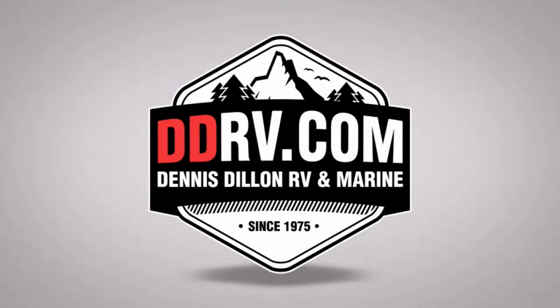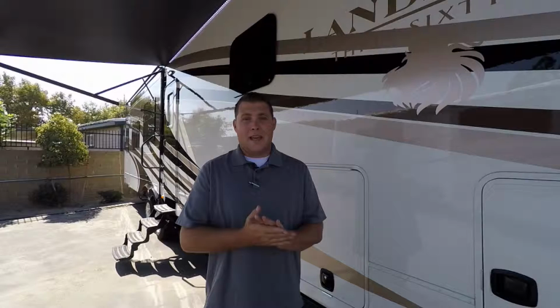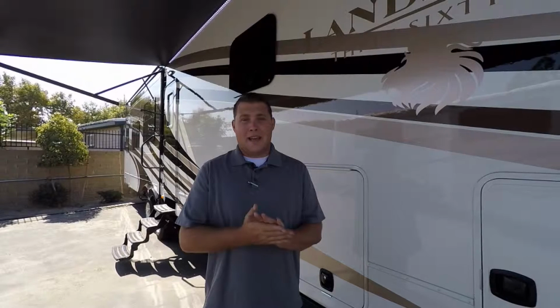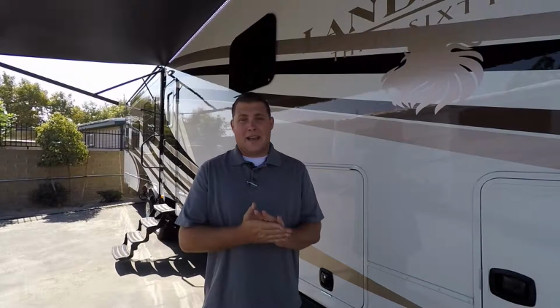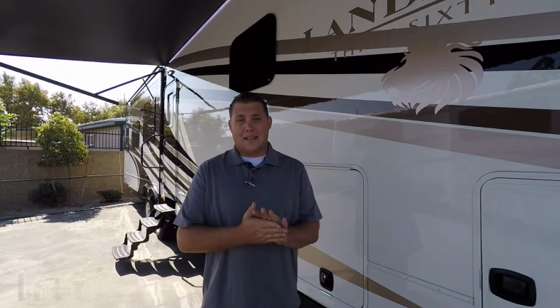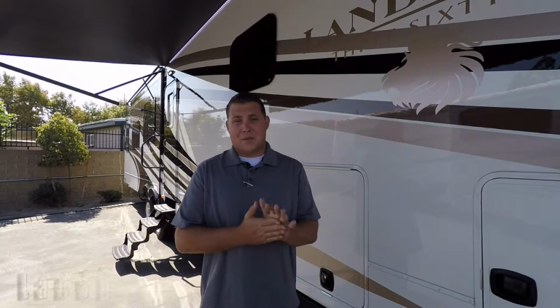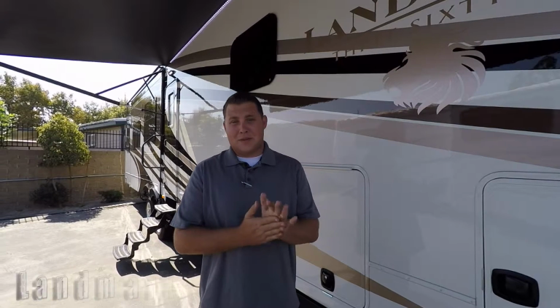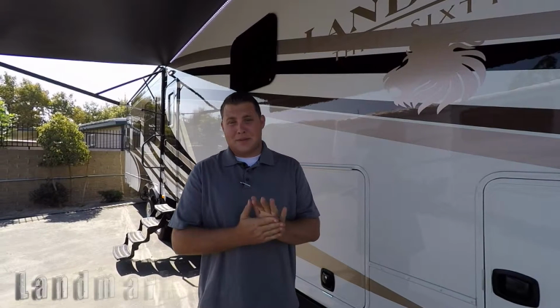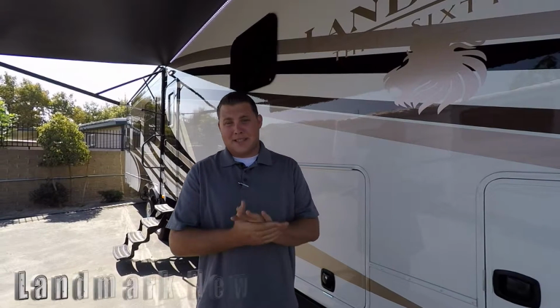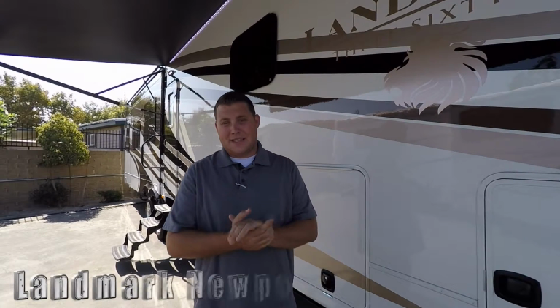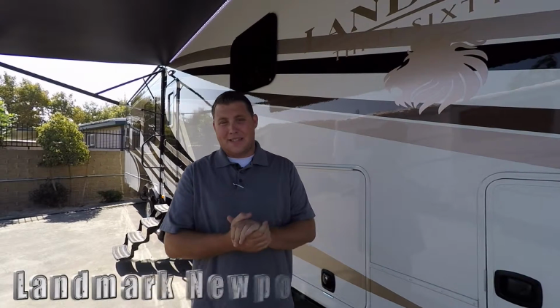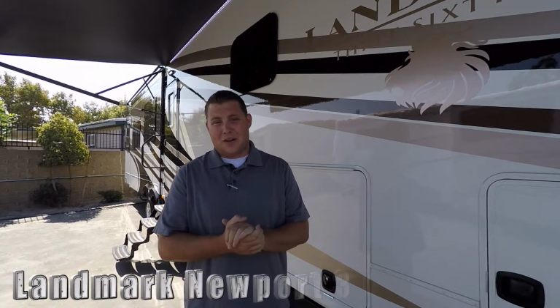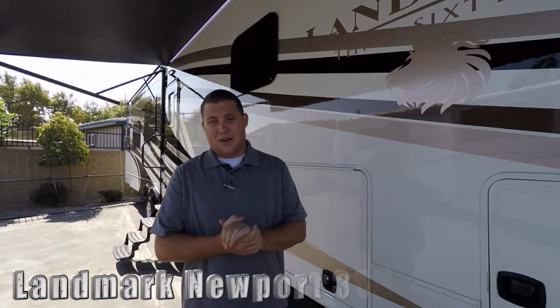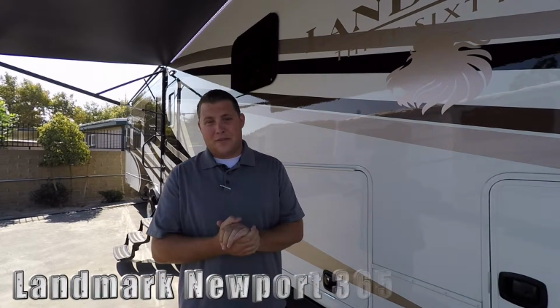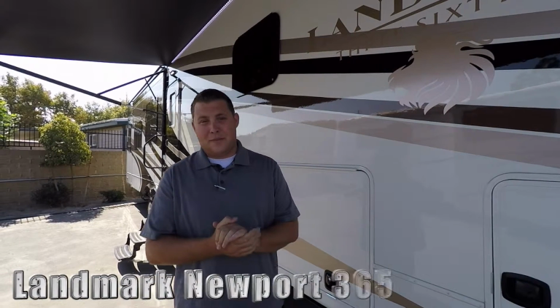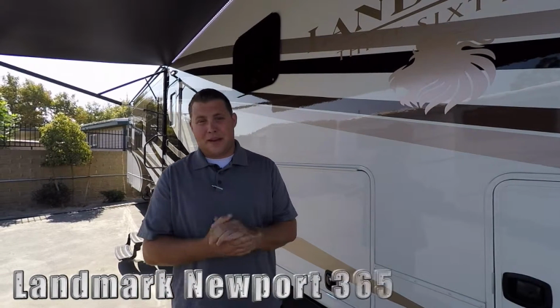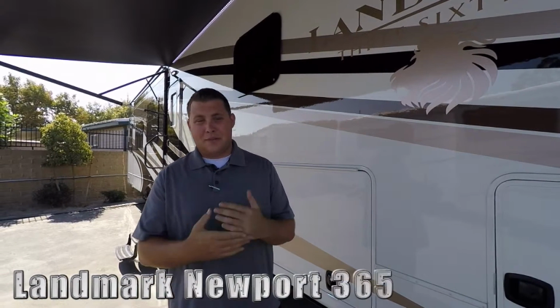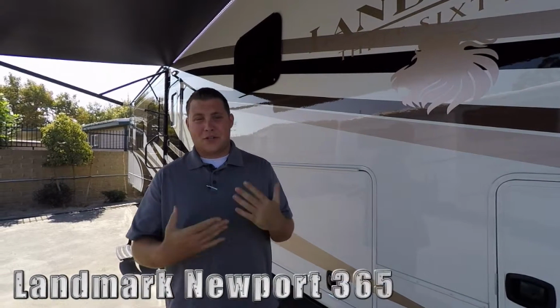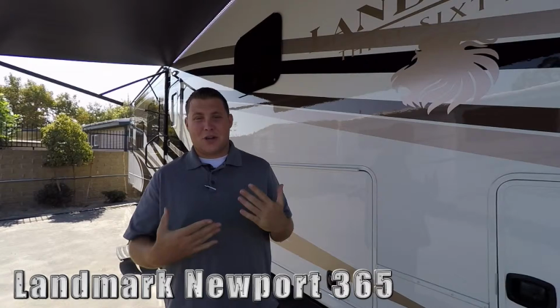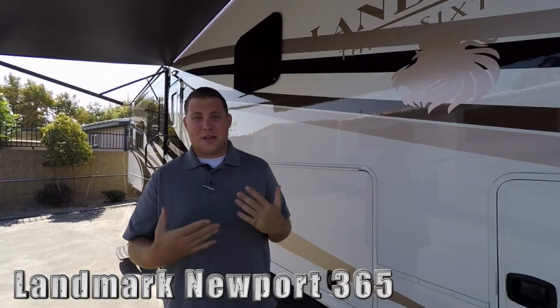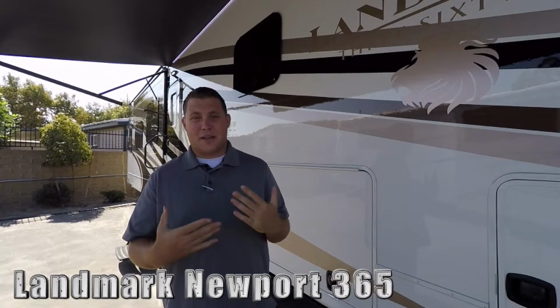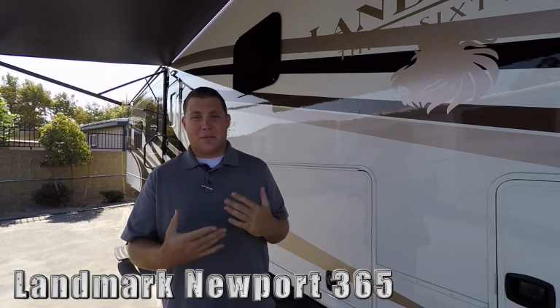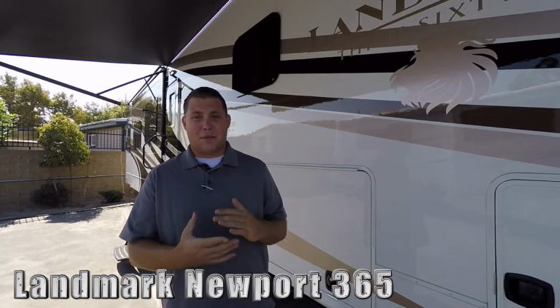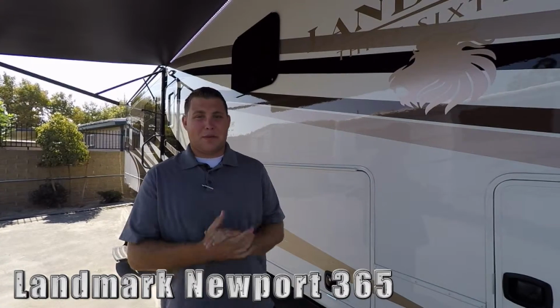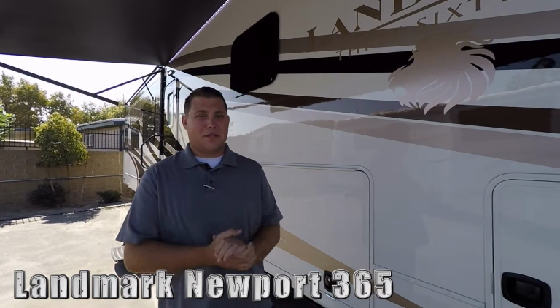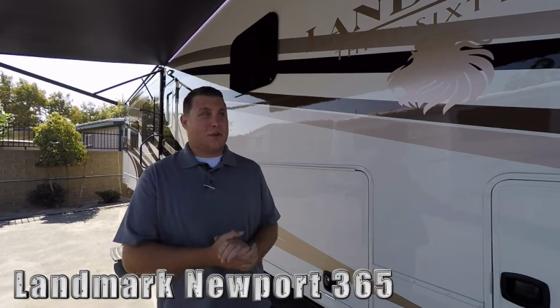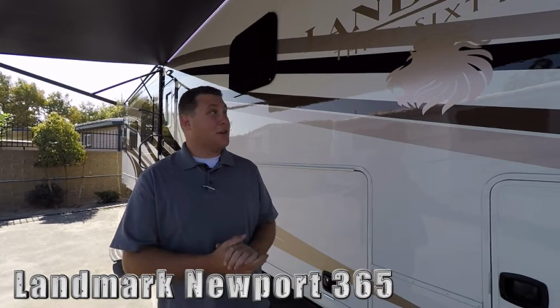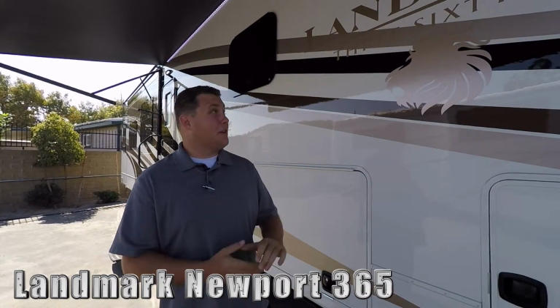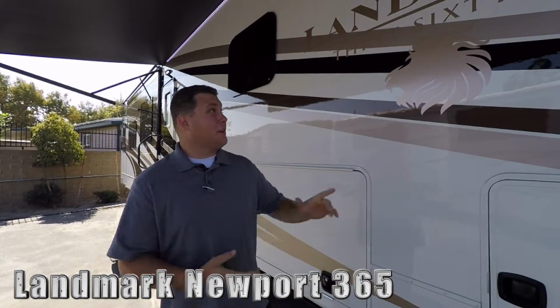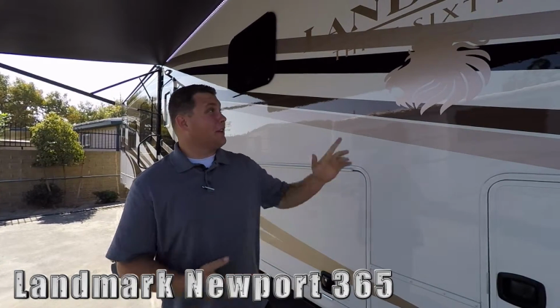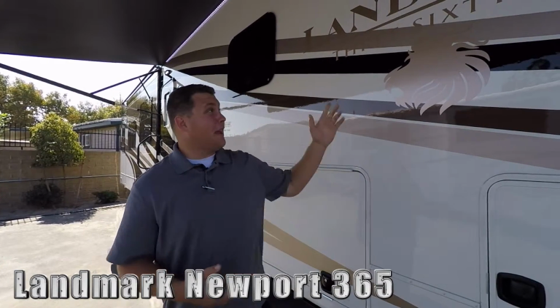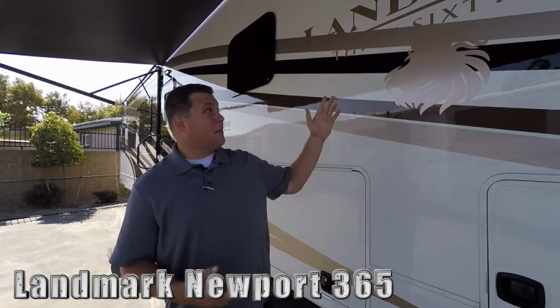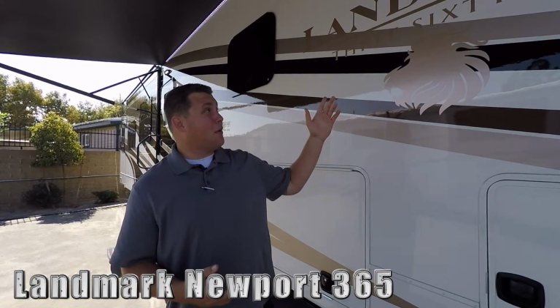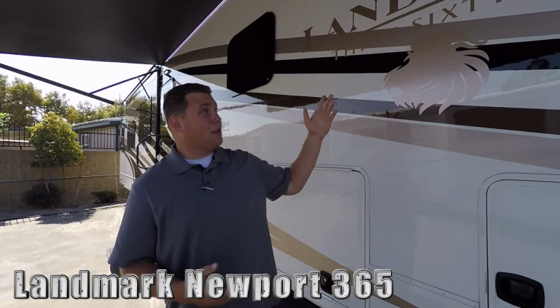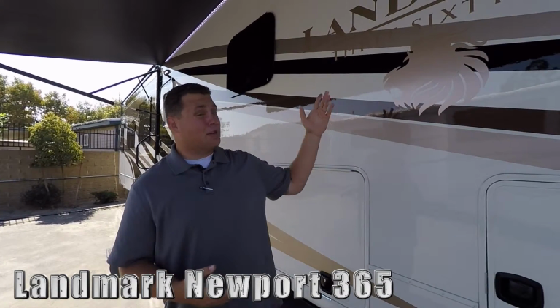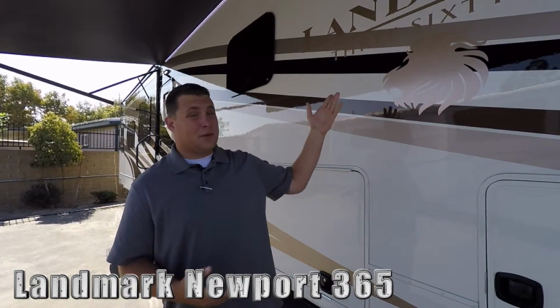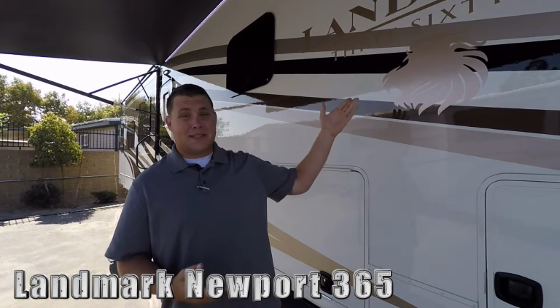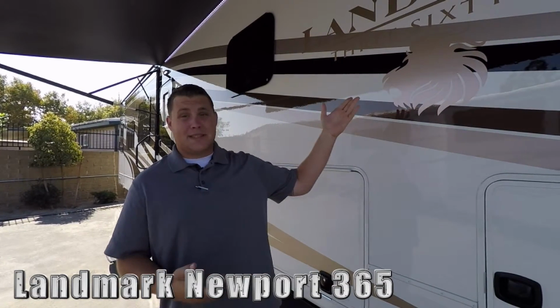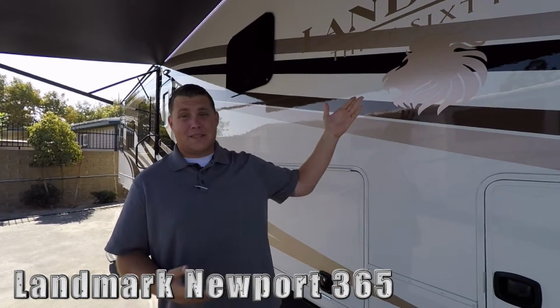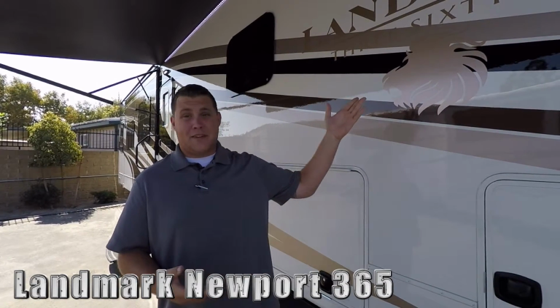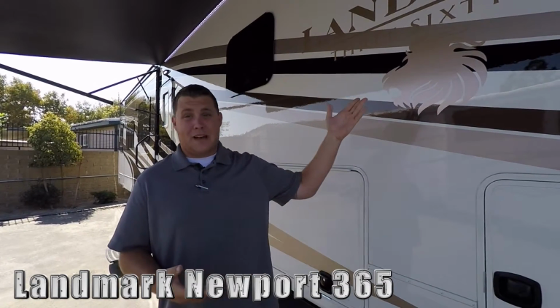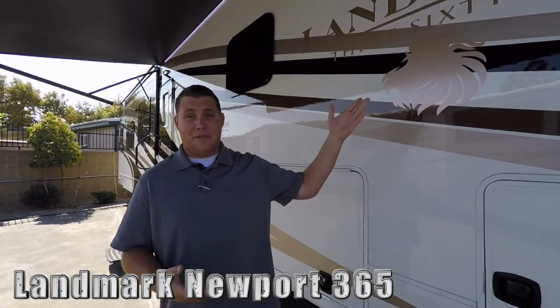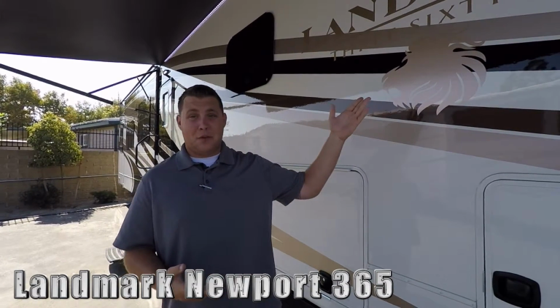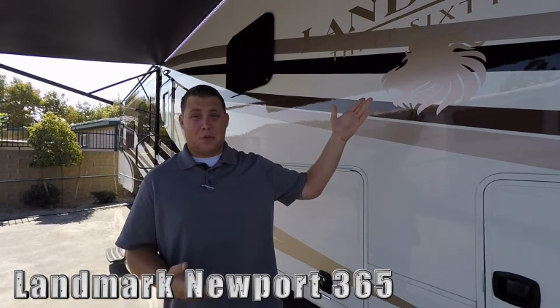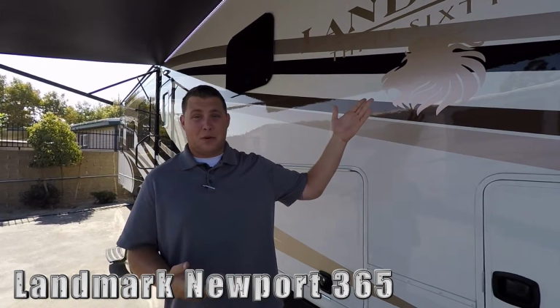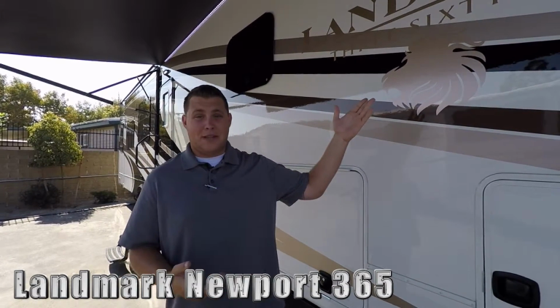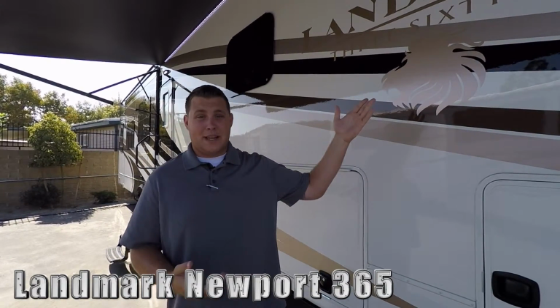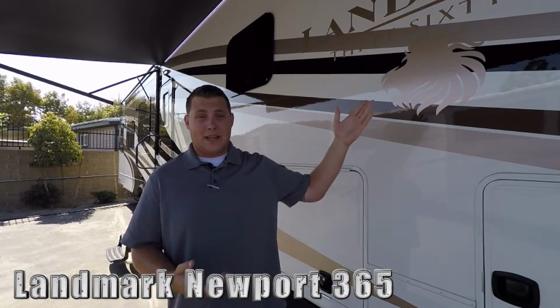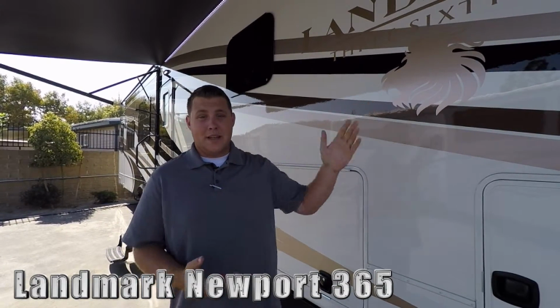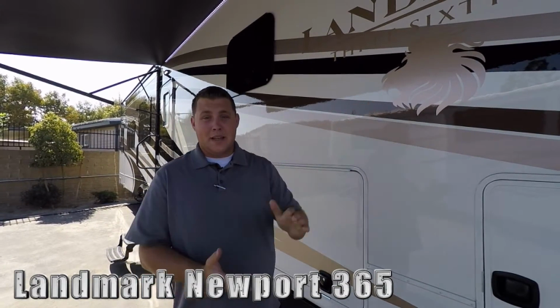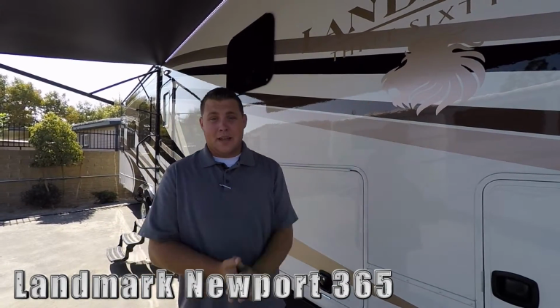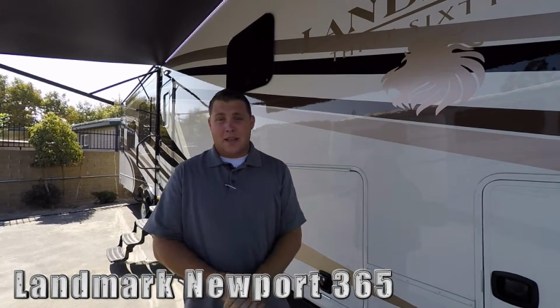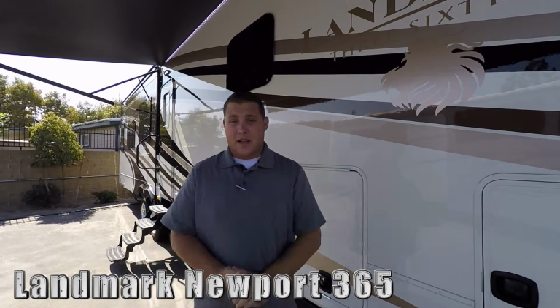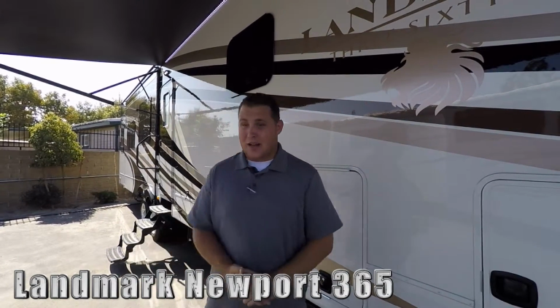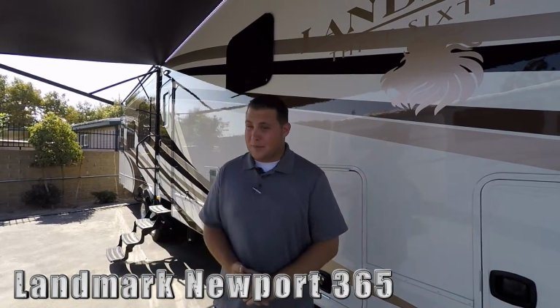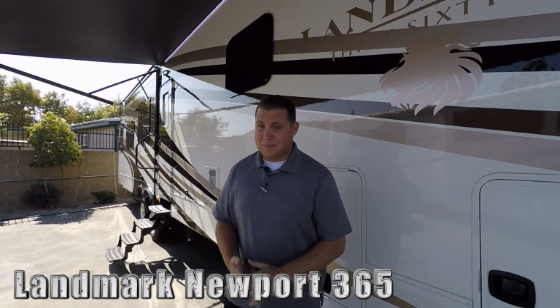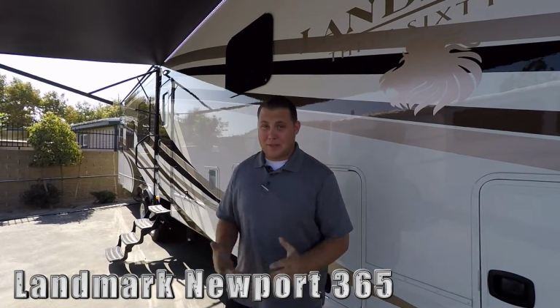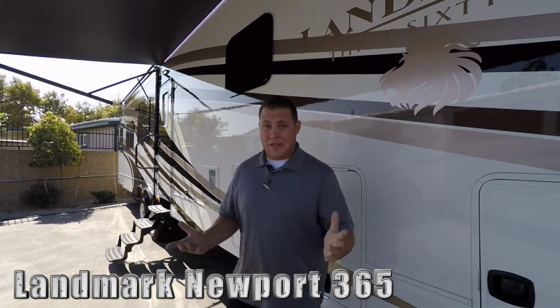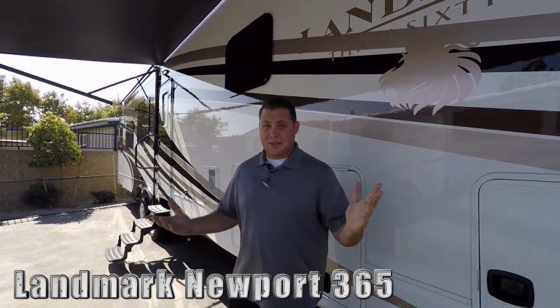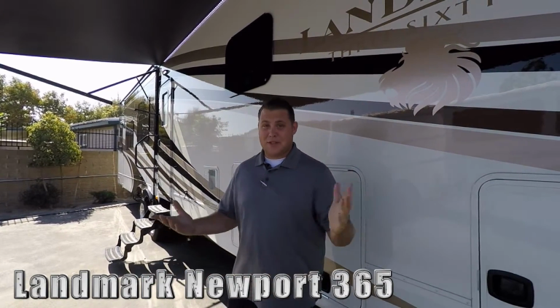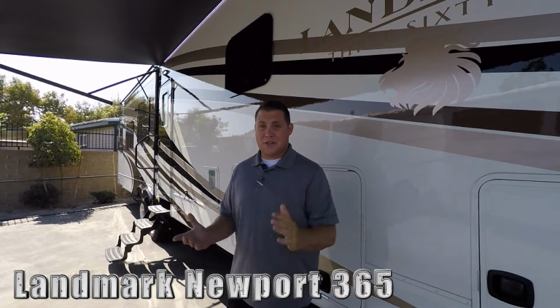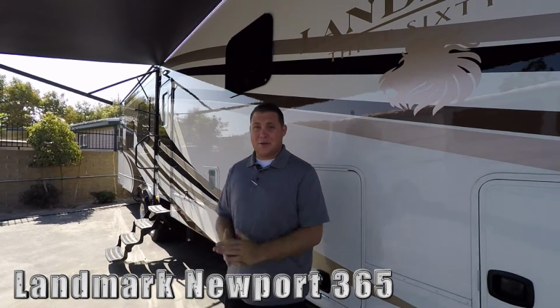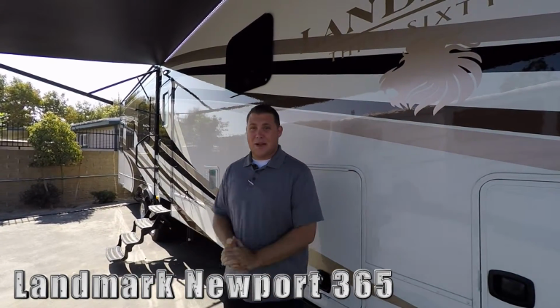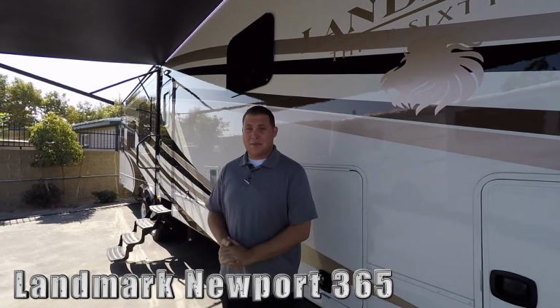Hey guys, welcome to Dennis Dillon RV. My name is Jonathan. I'm going to be showing you the Landmark 365 Newport today. Can't wait to show you around.